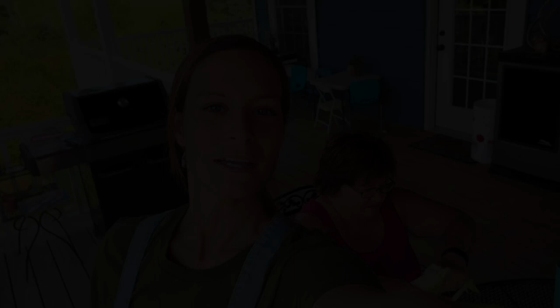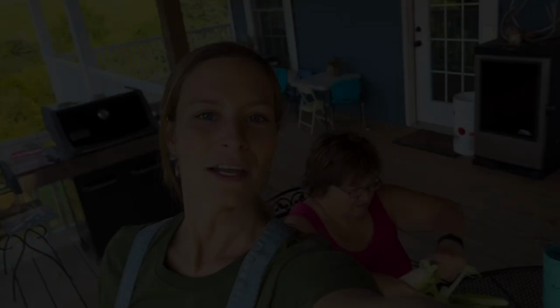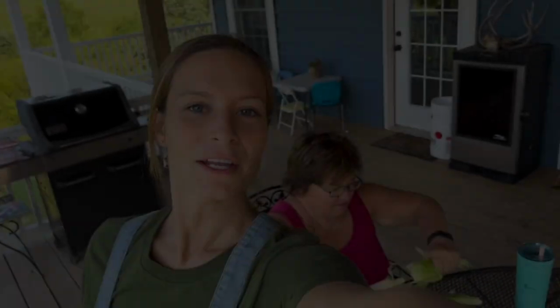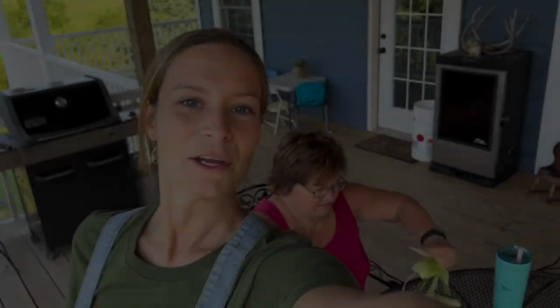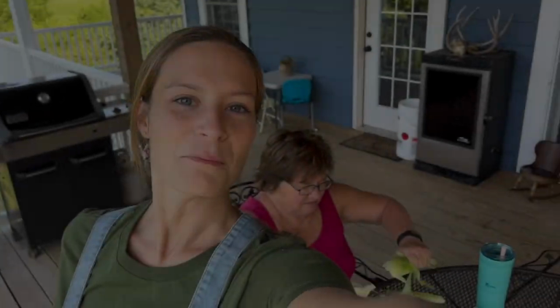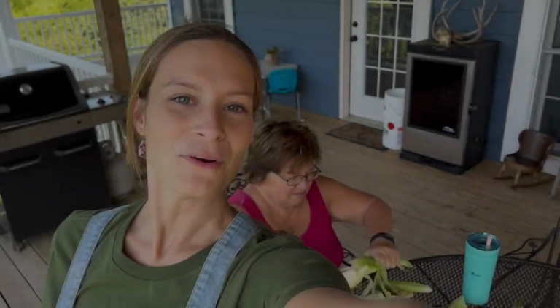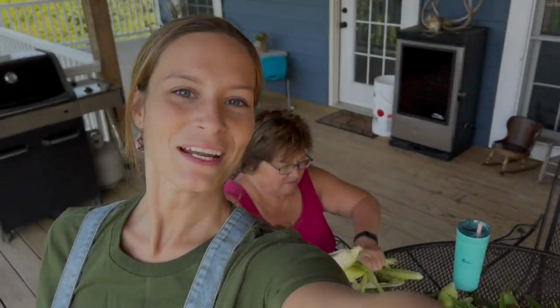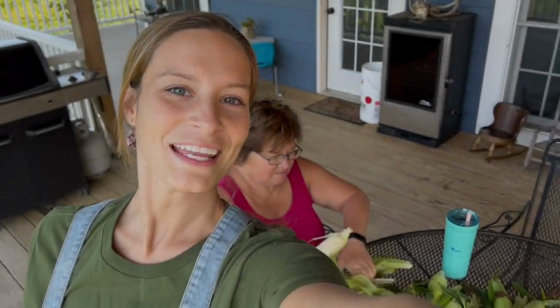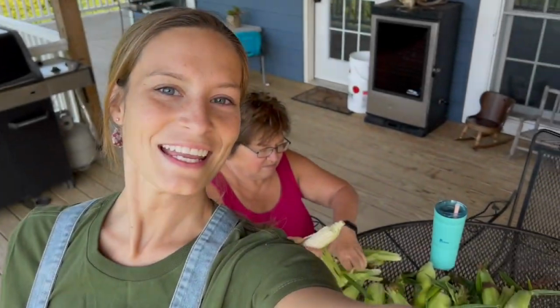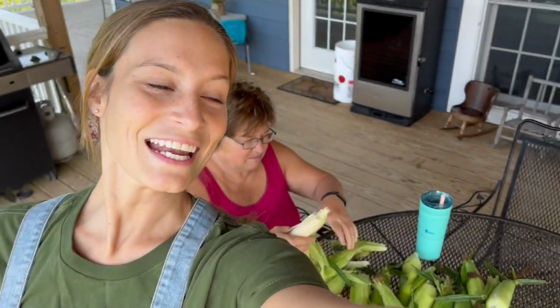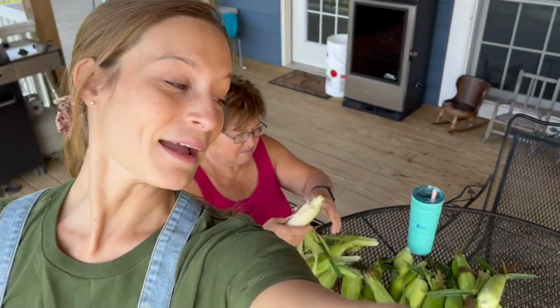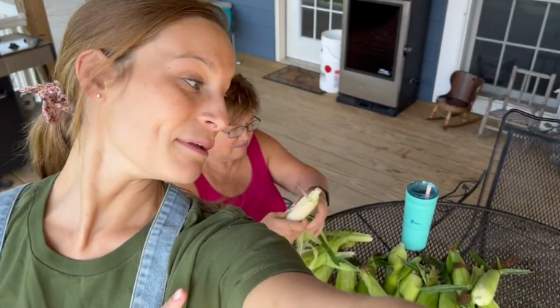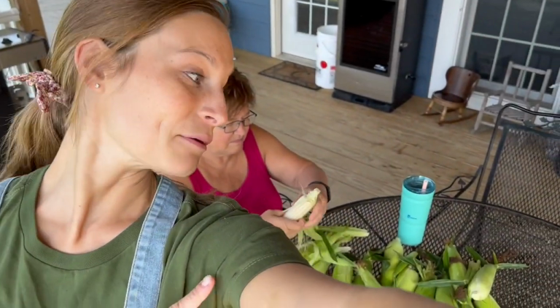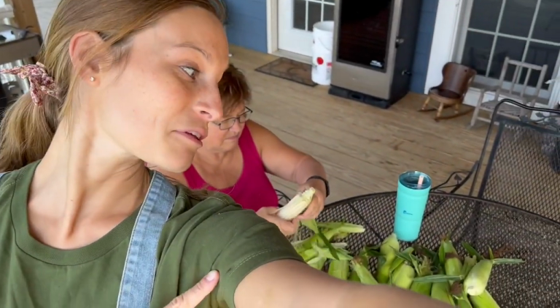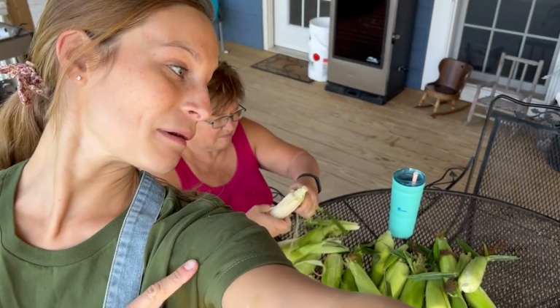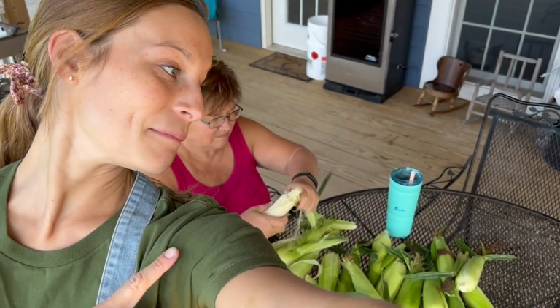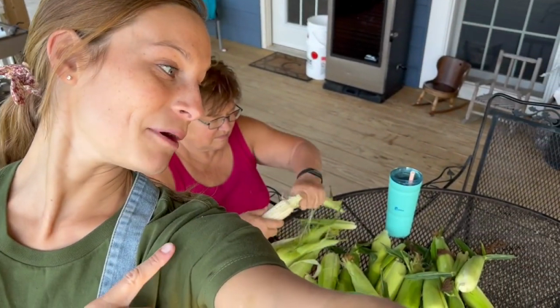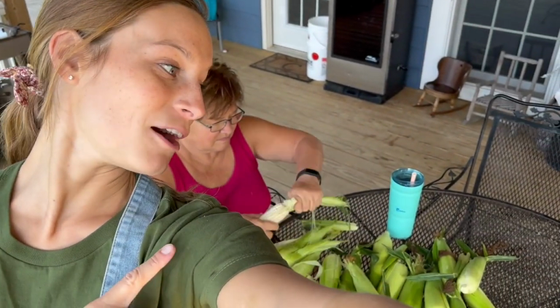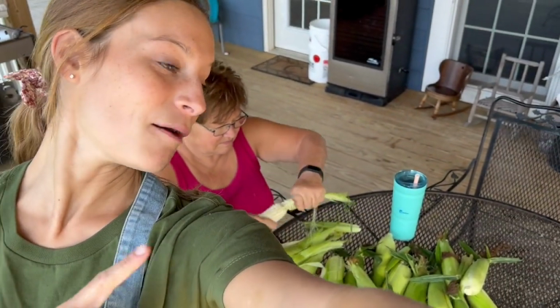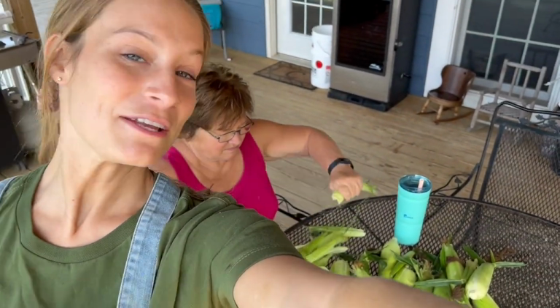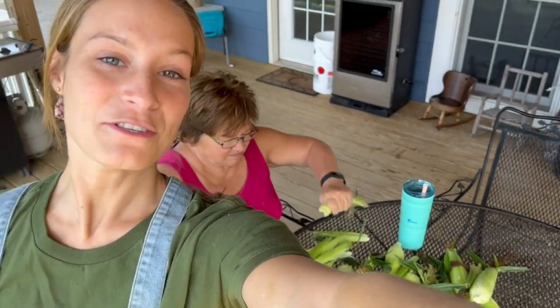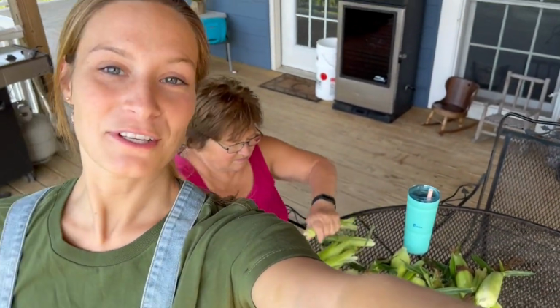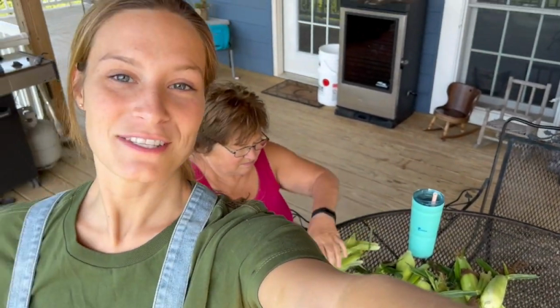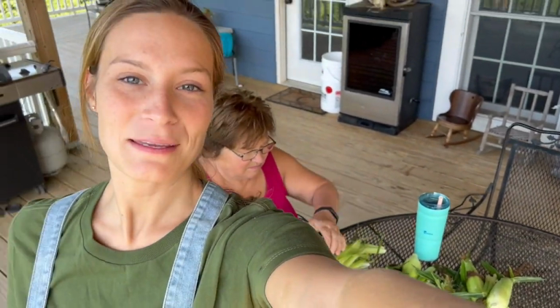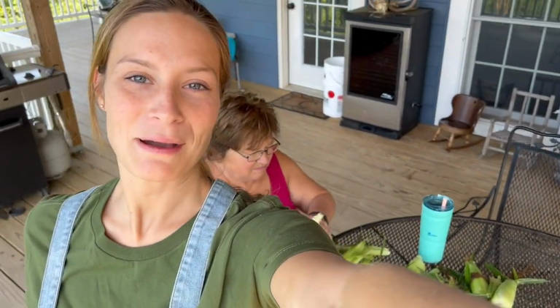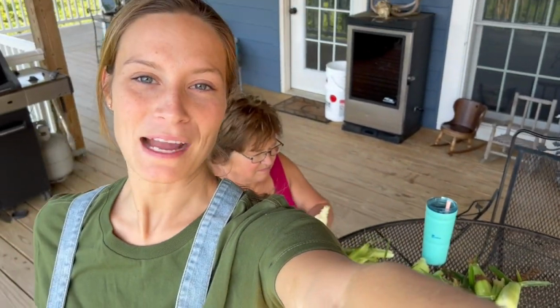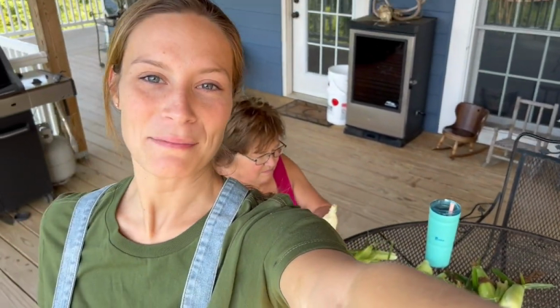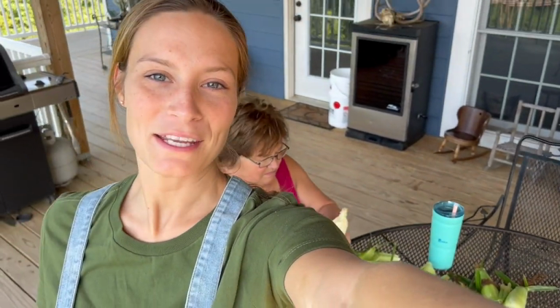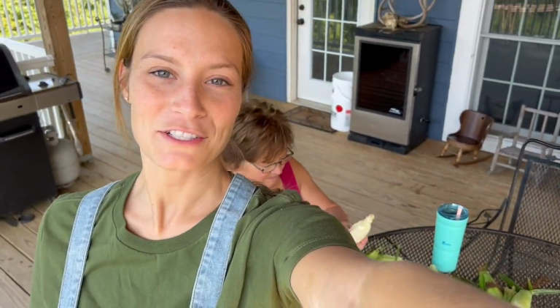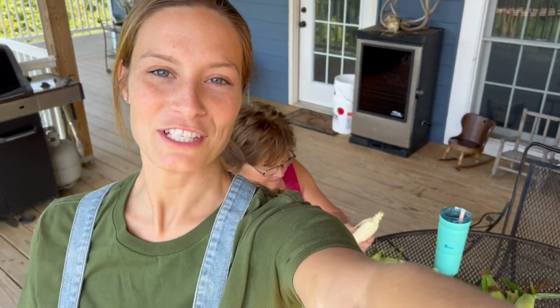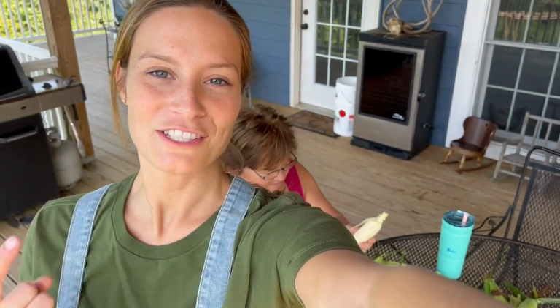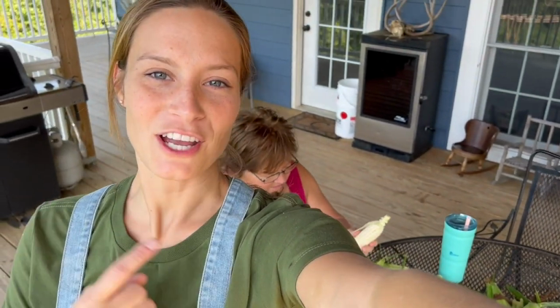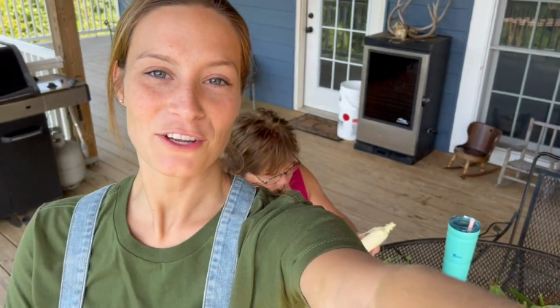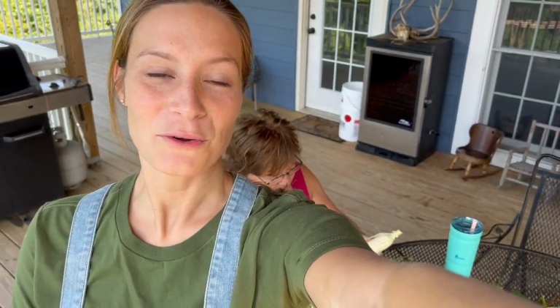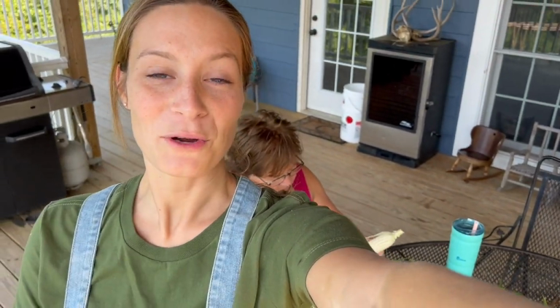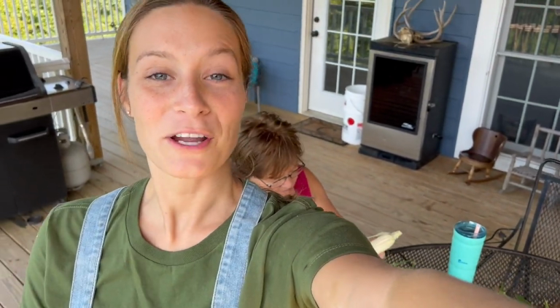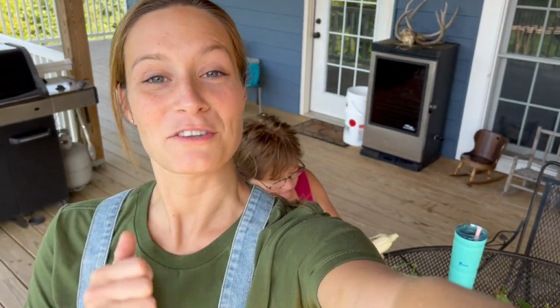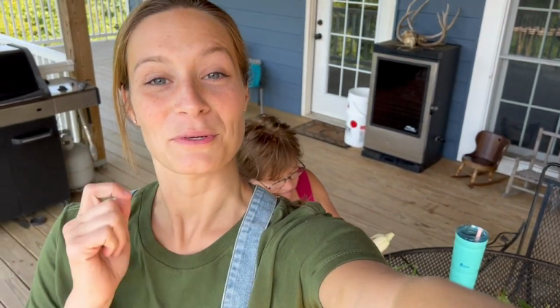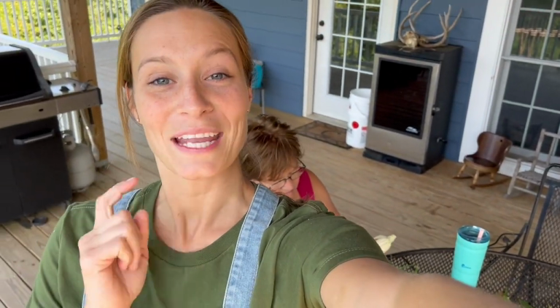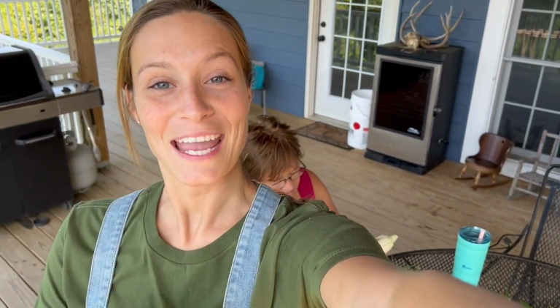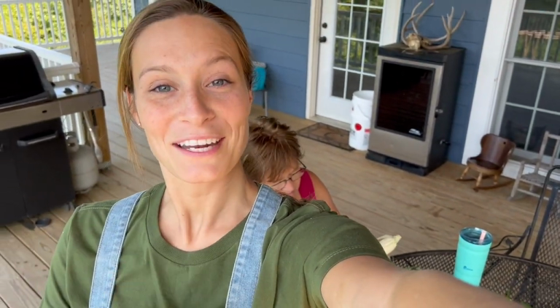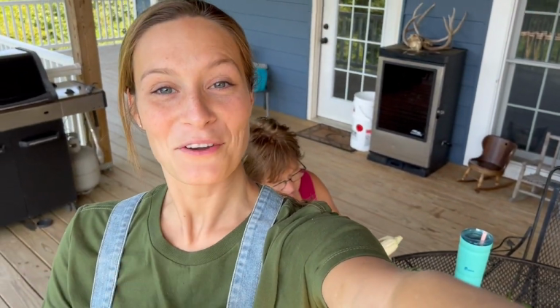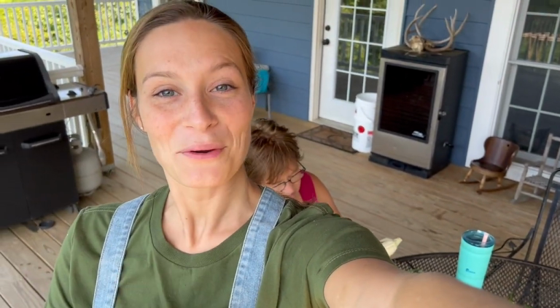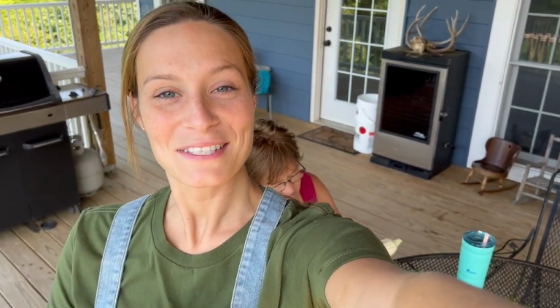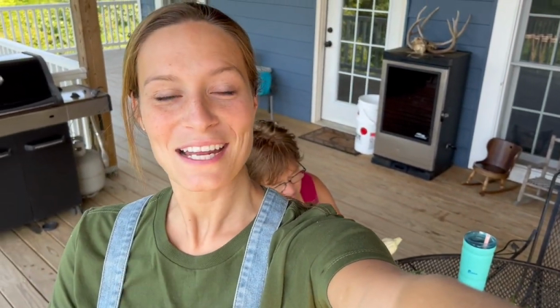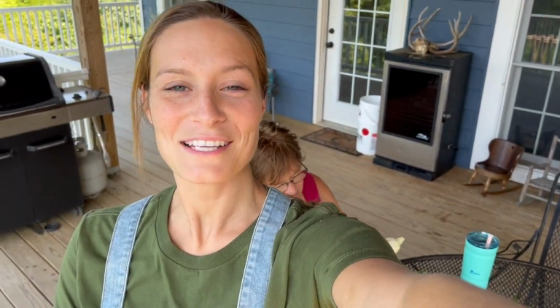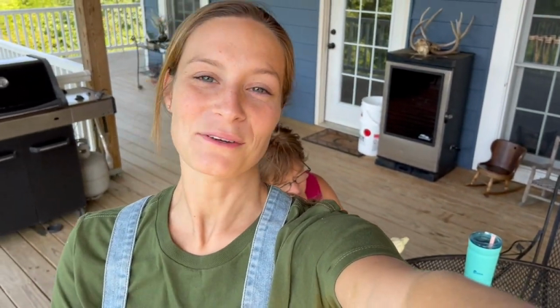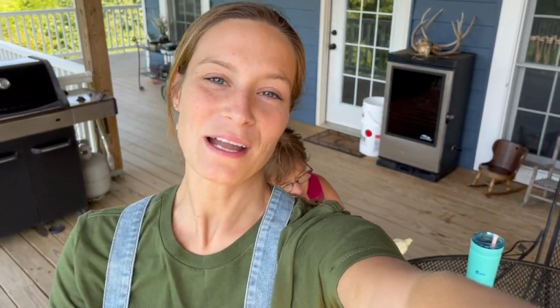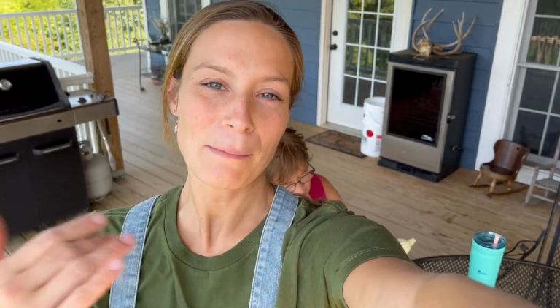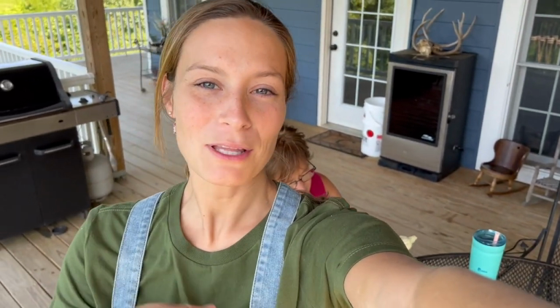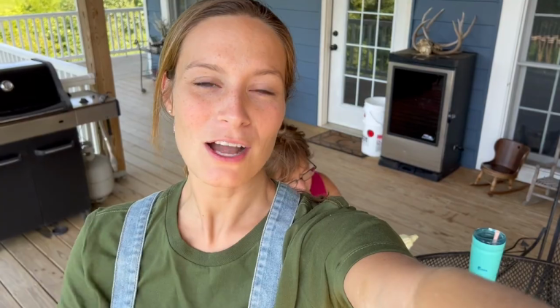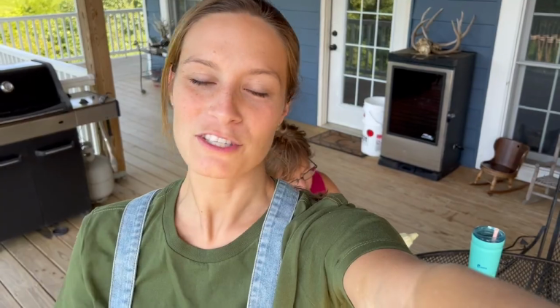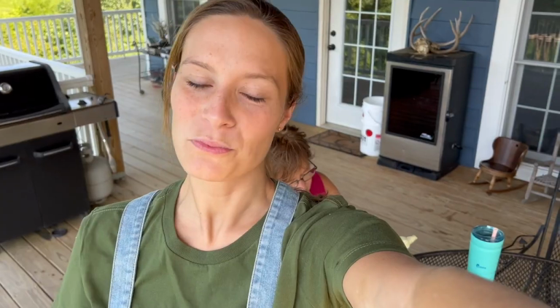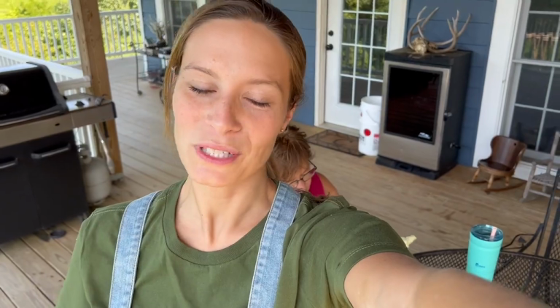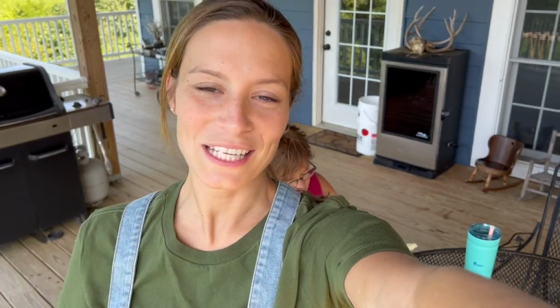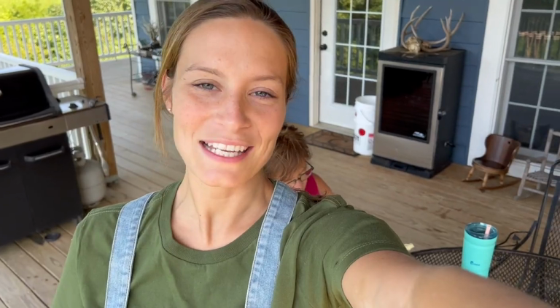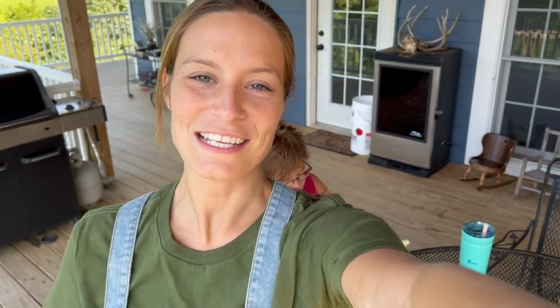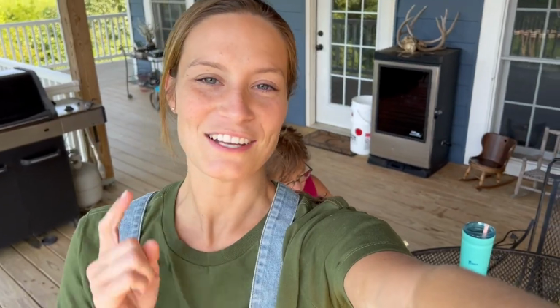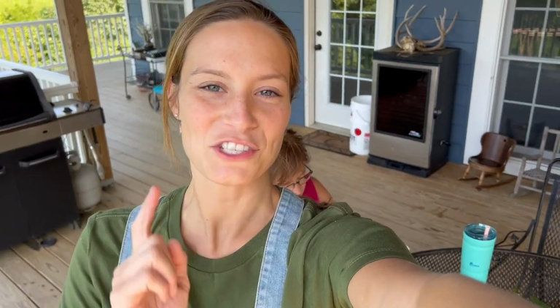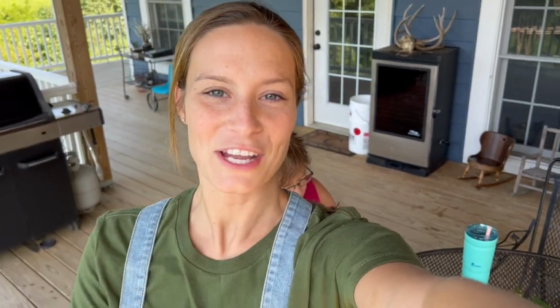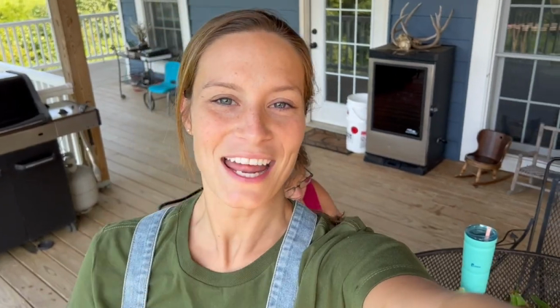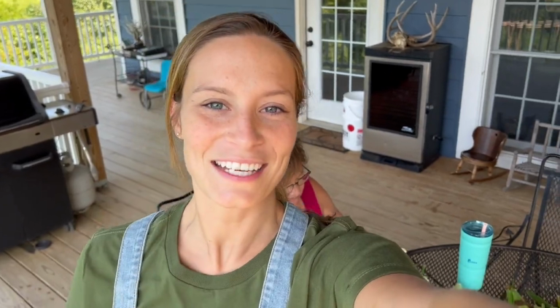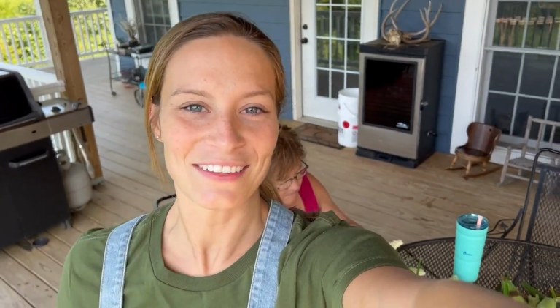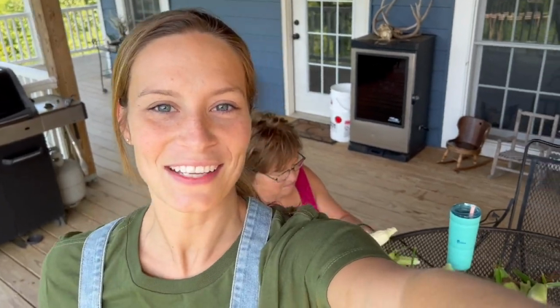Good morning! I'm here with my mom. As you can see behind me, she's shucking corn because we're canning corn today. So come along — it's really easy and I'll show you how to do it.